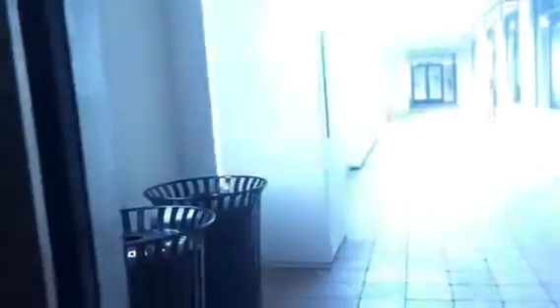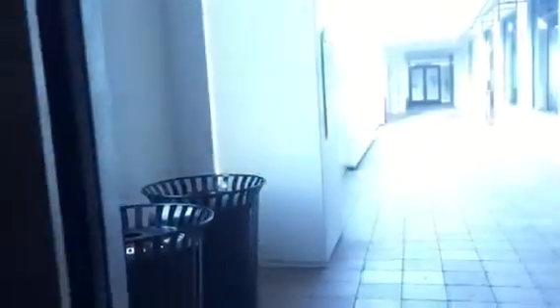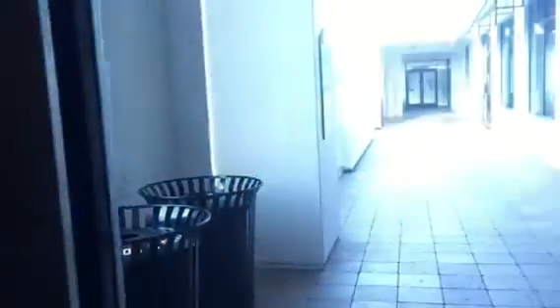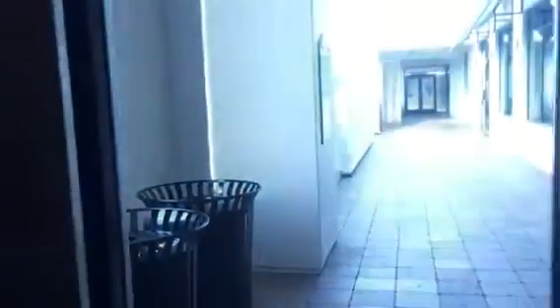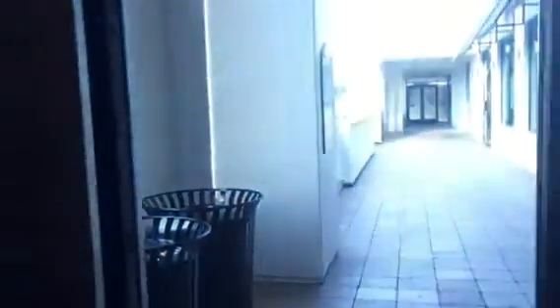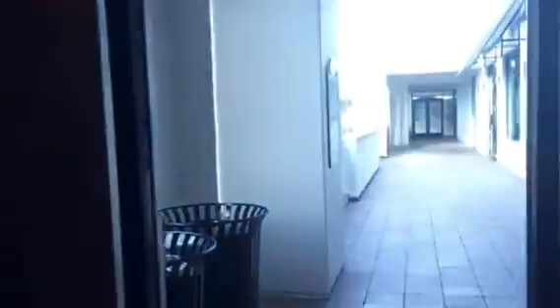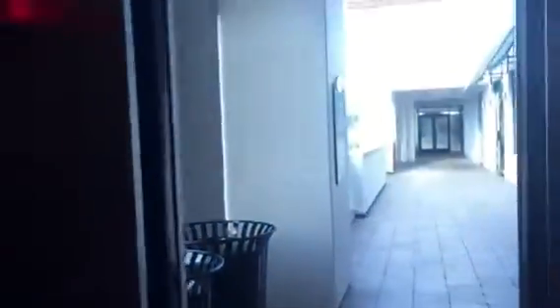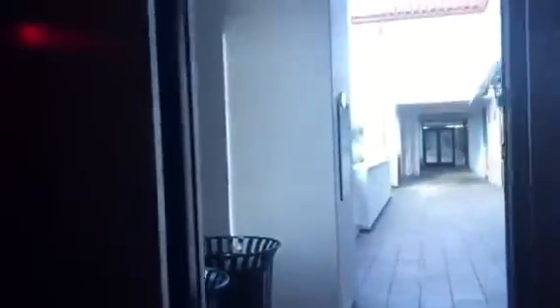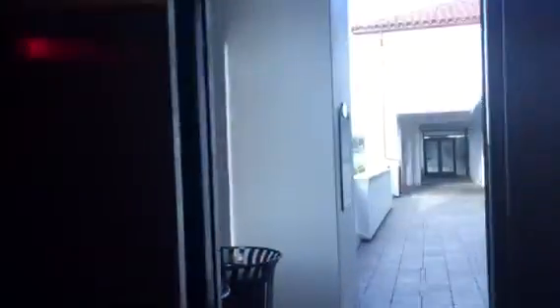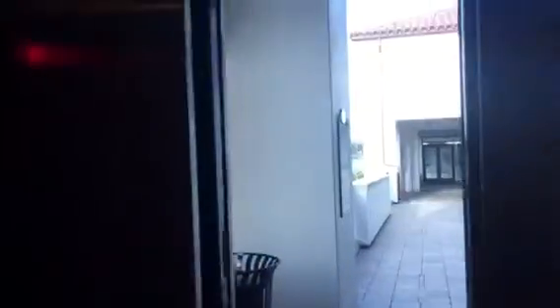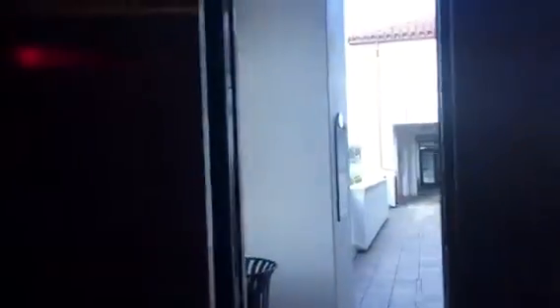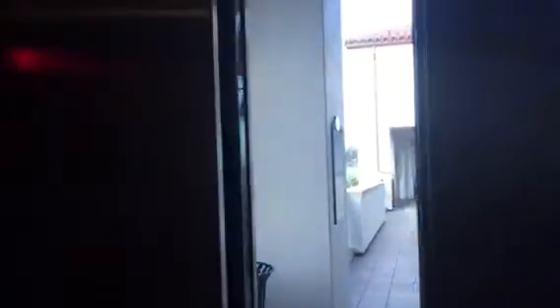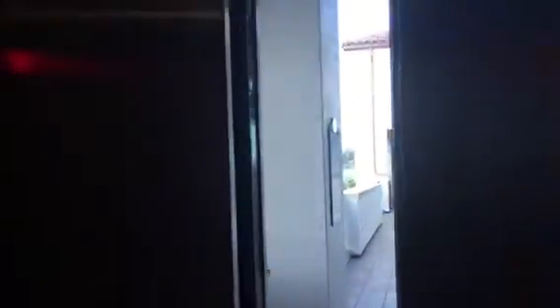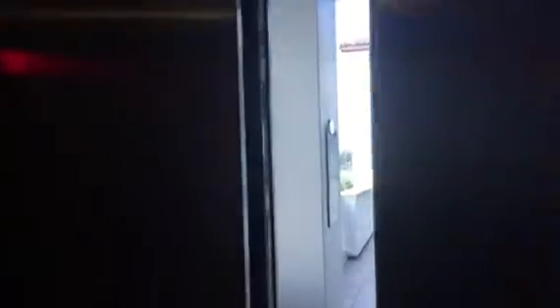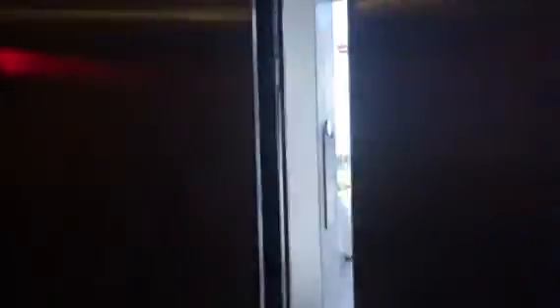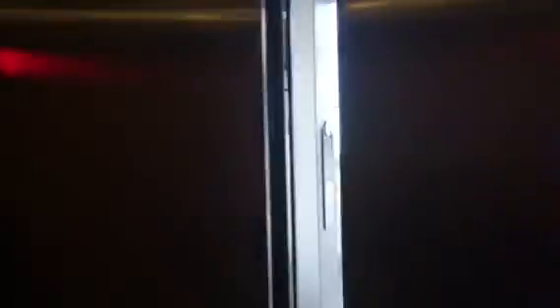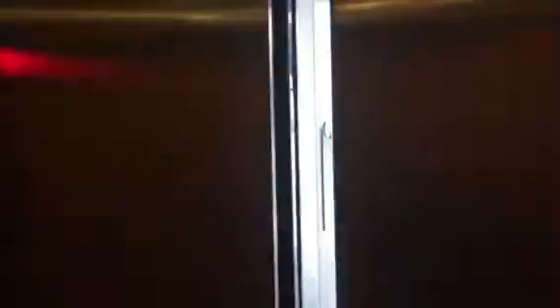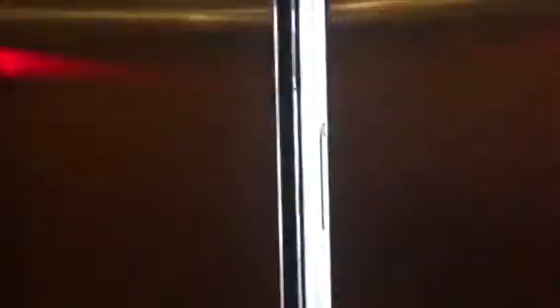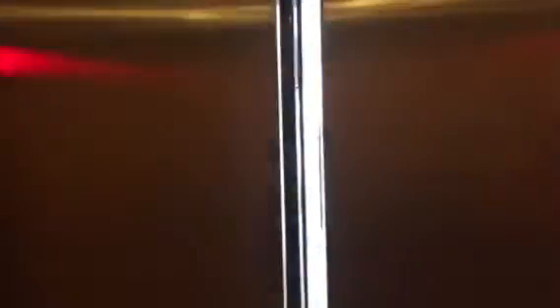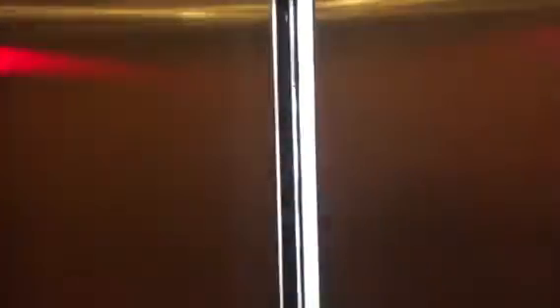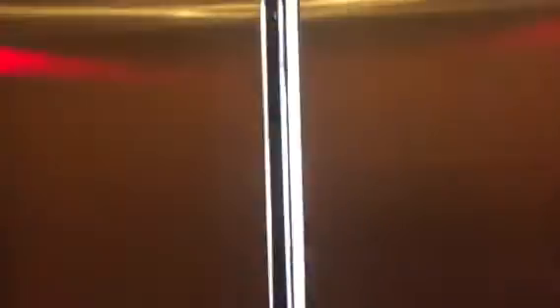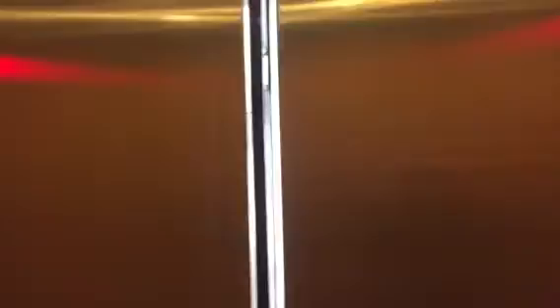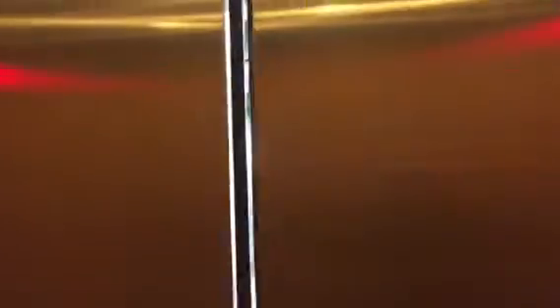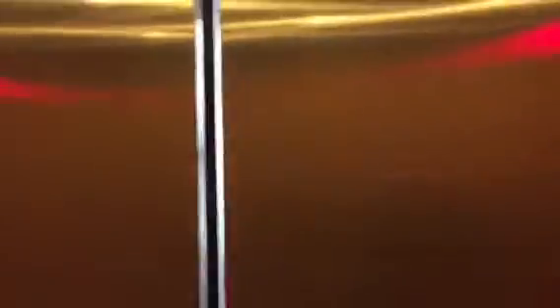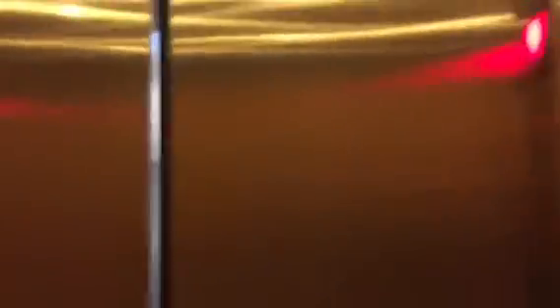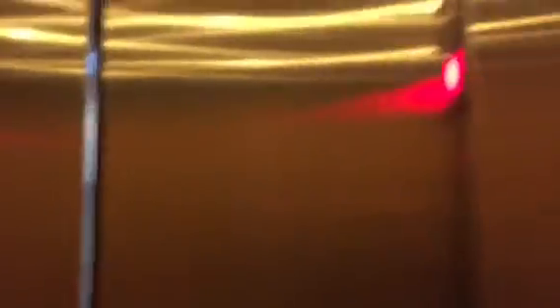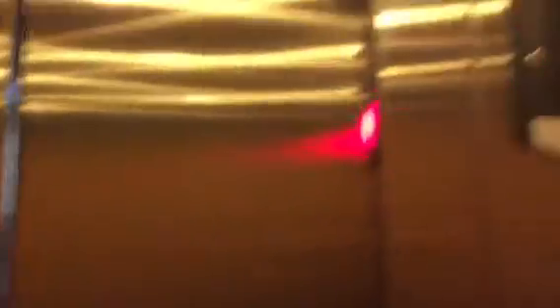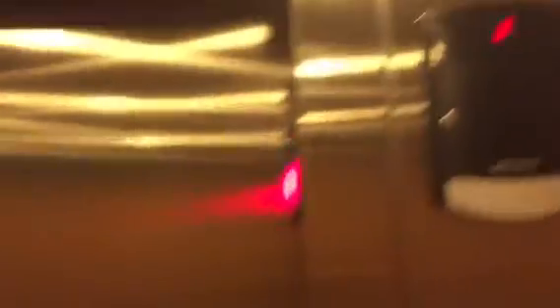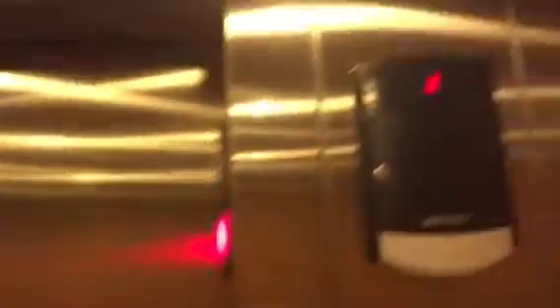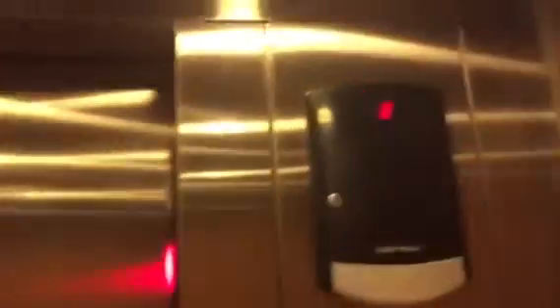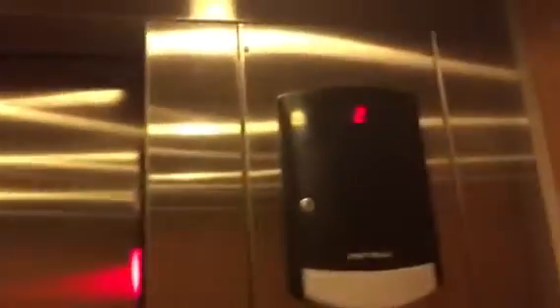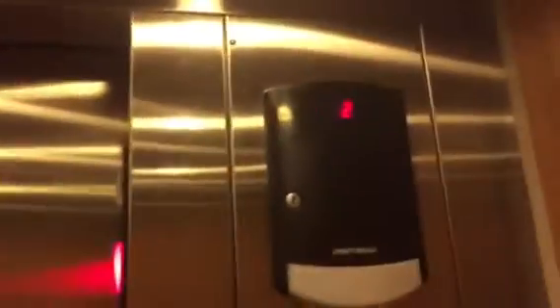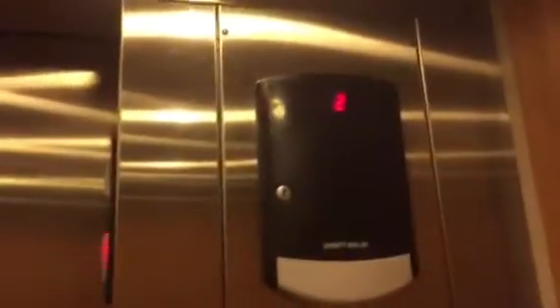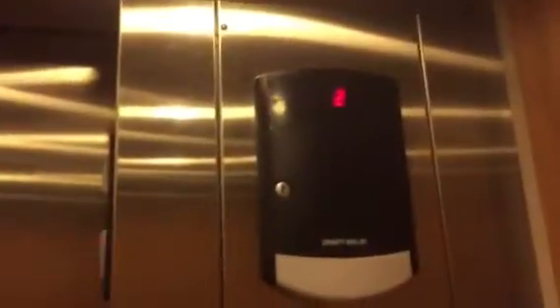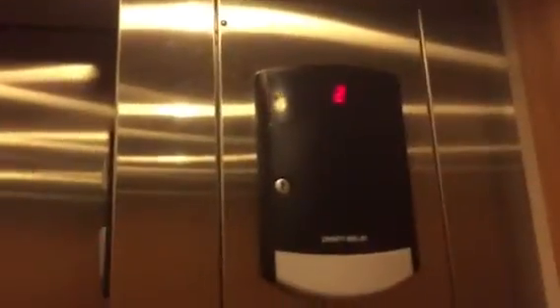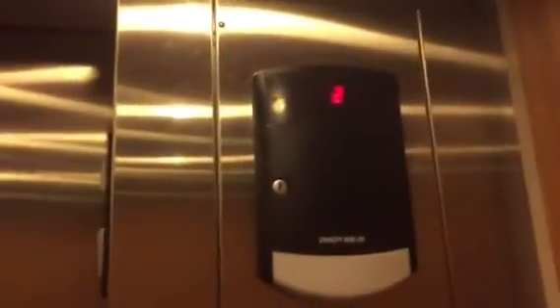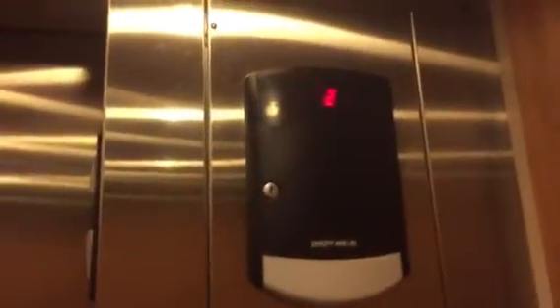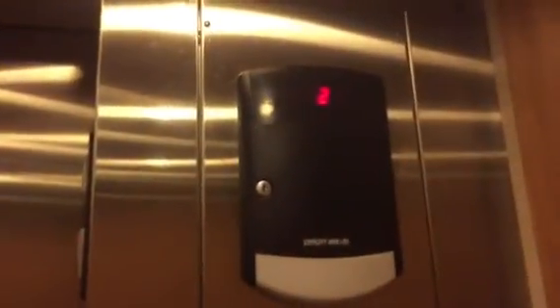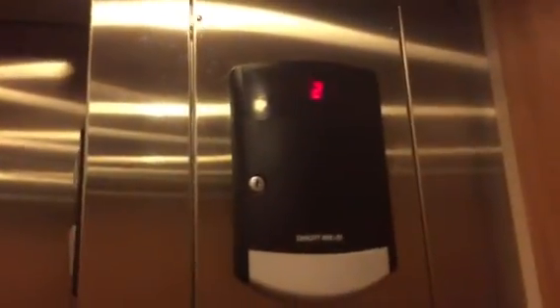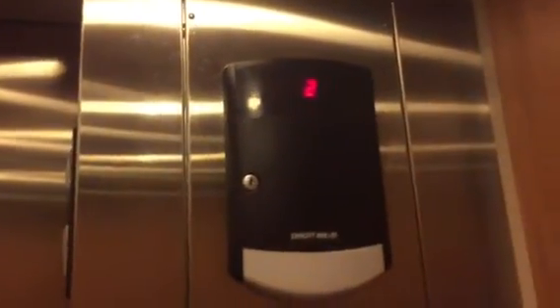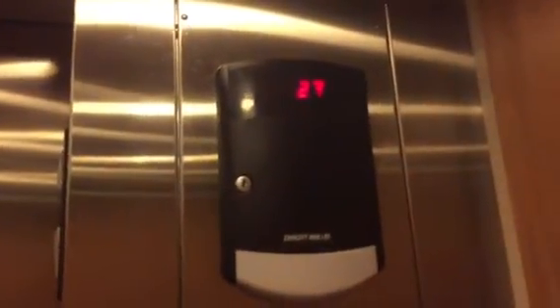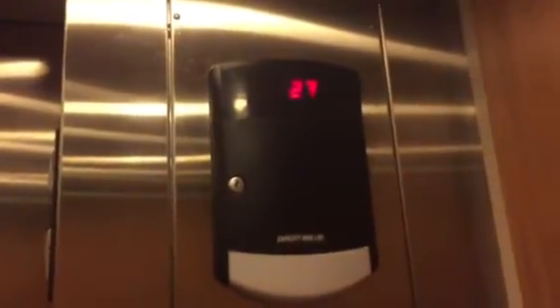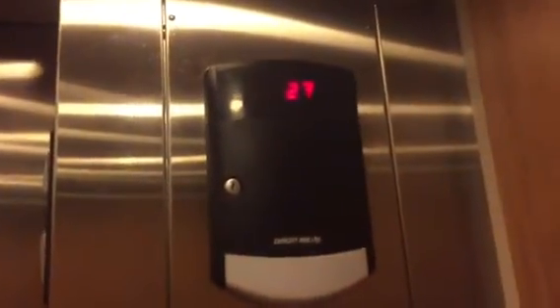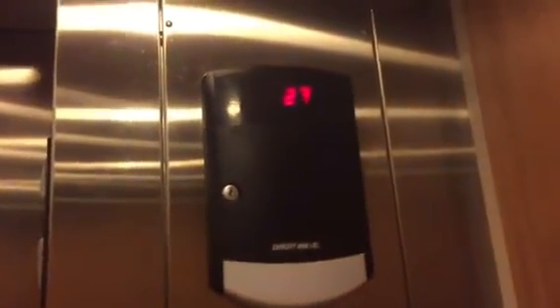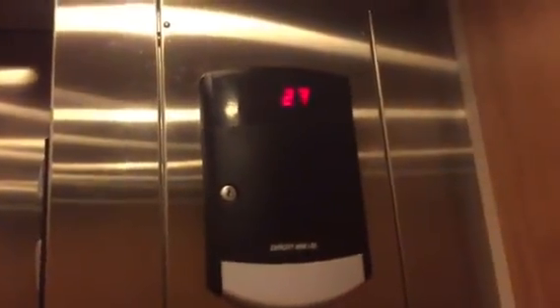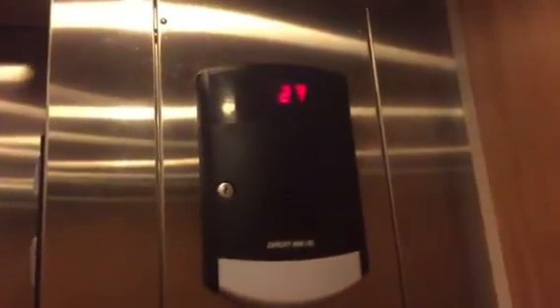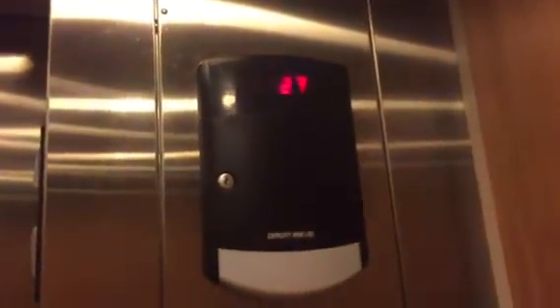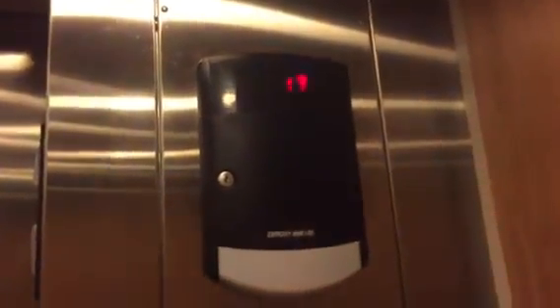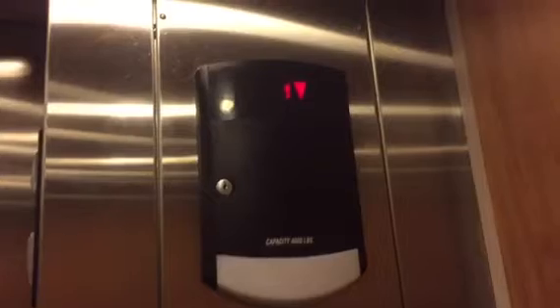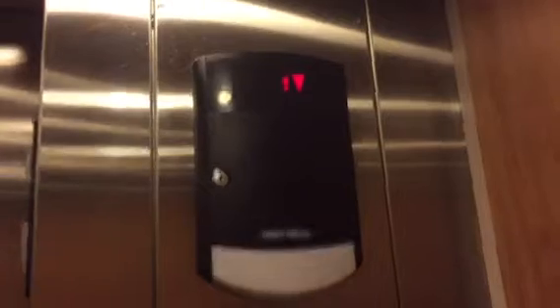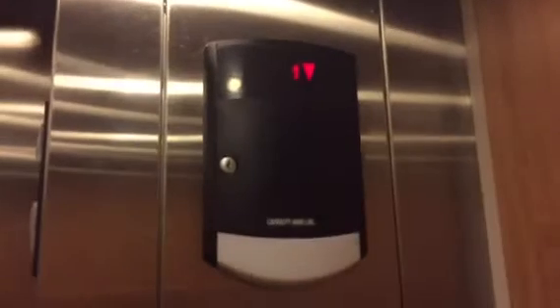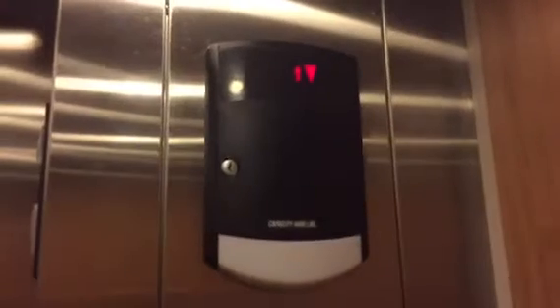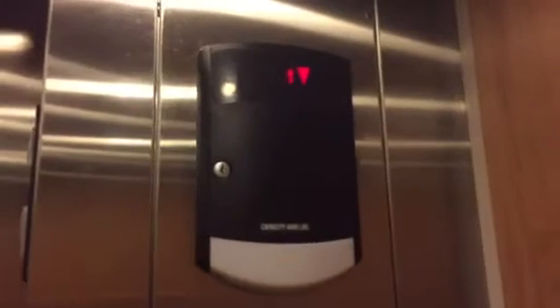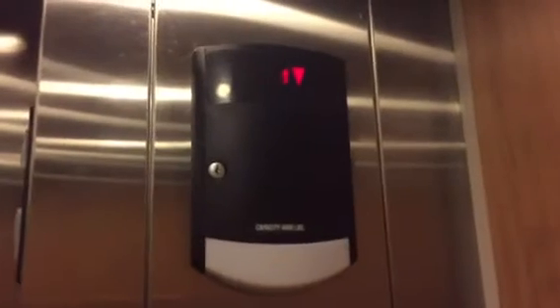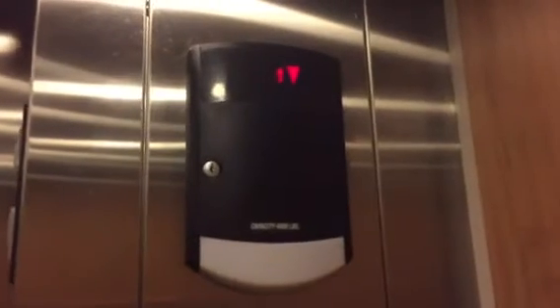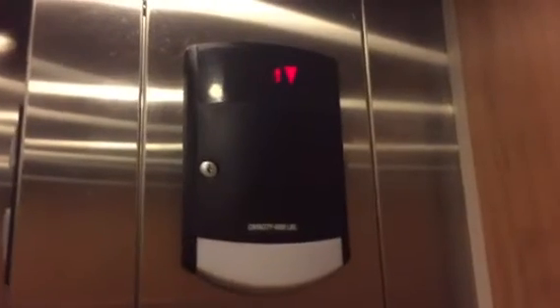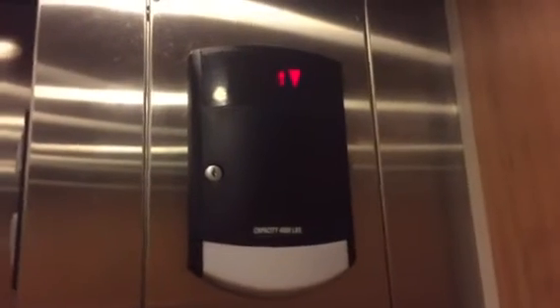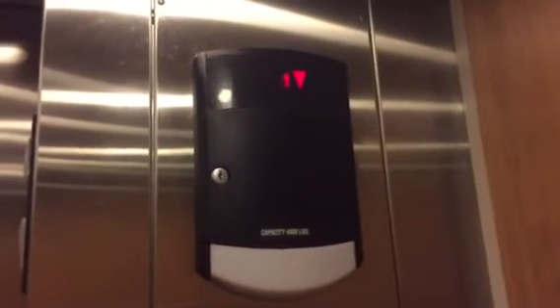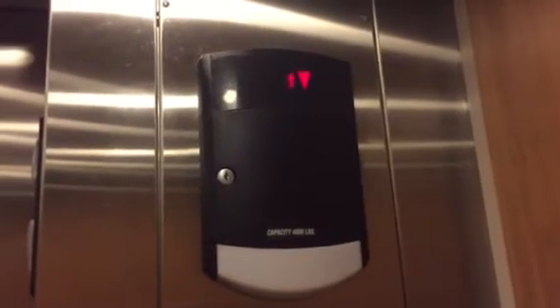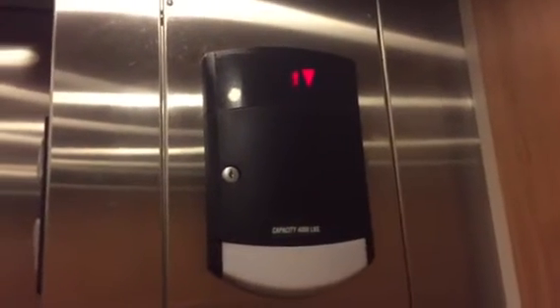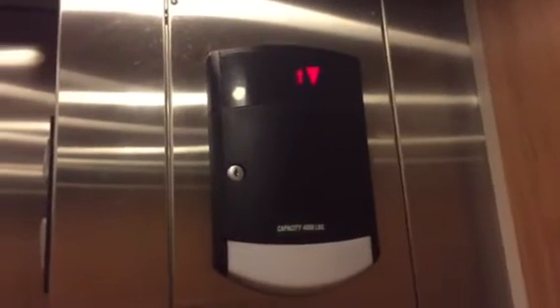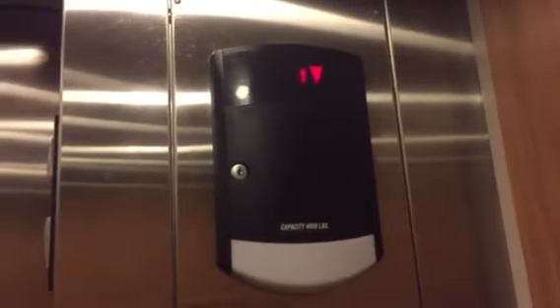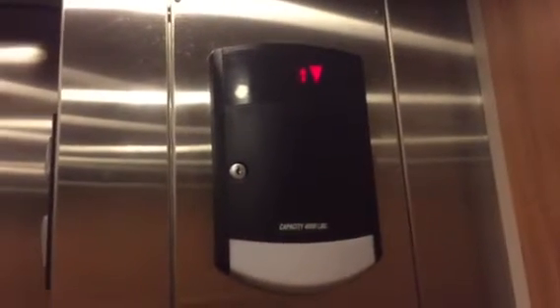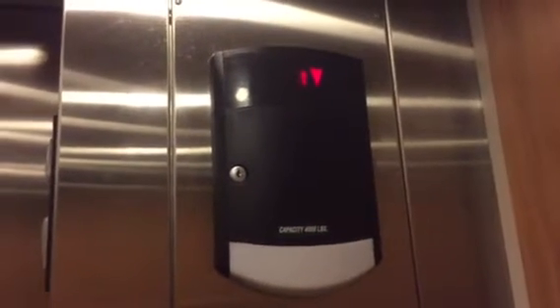Door closed button works. How do you like that on a Schindler? Door closed button works. Amazing. Watch the numbers. Take two round trips.